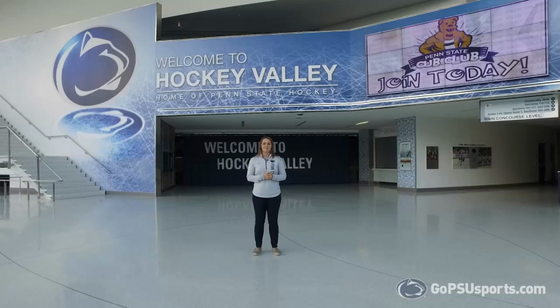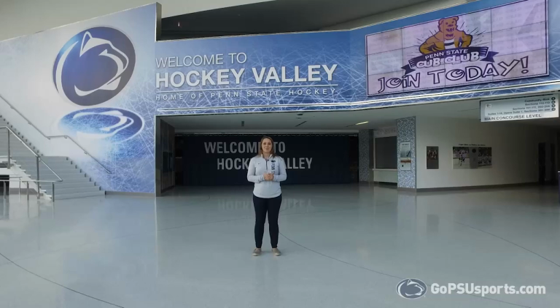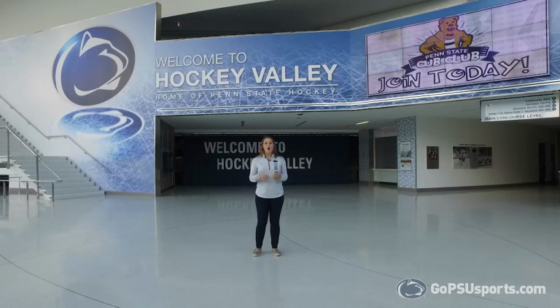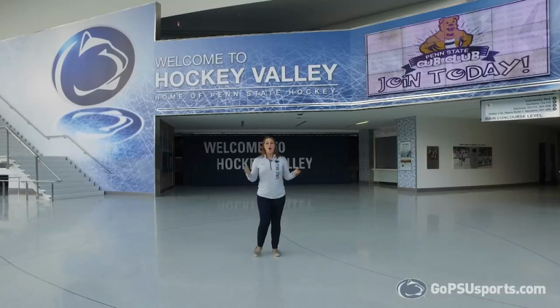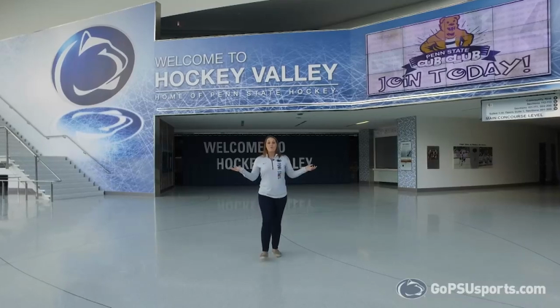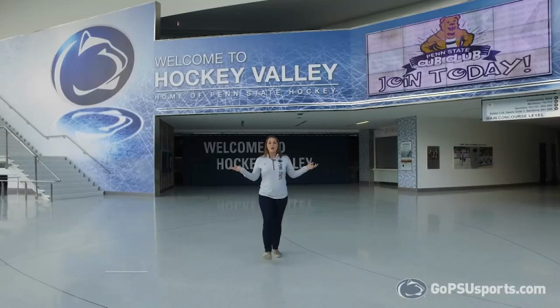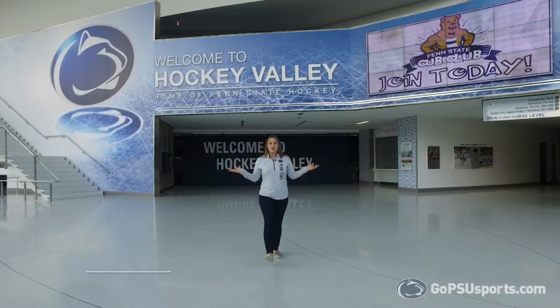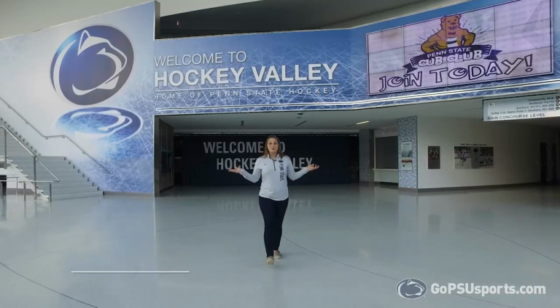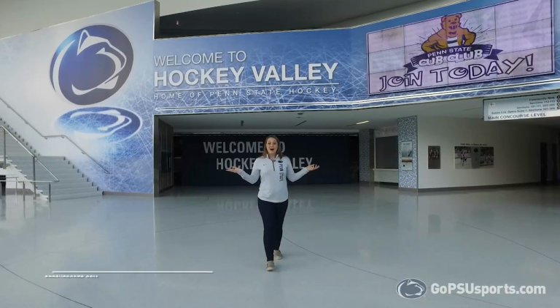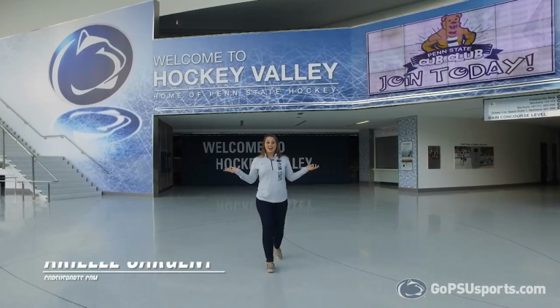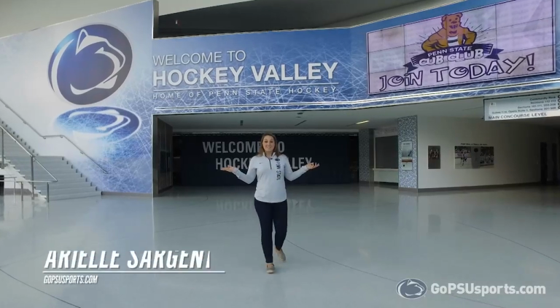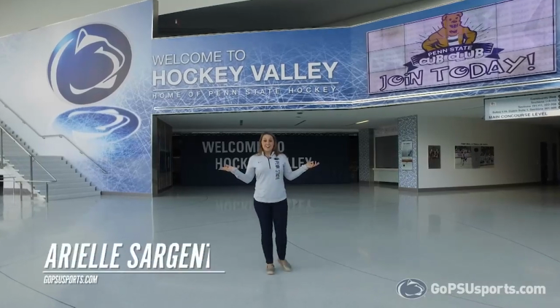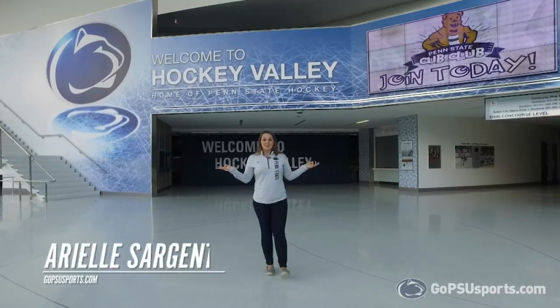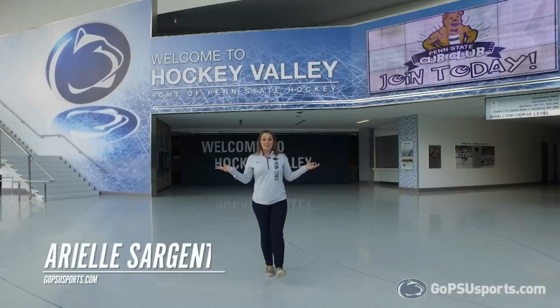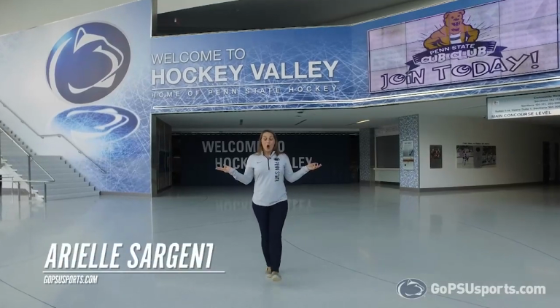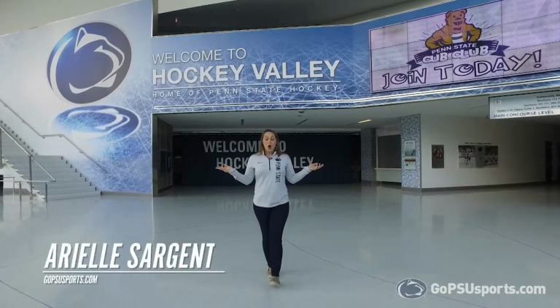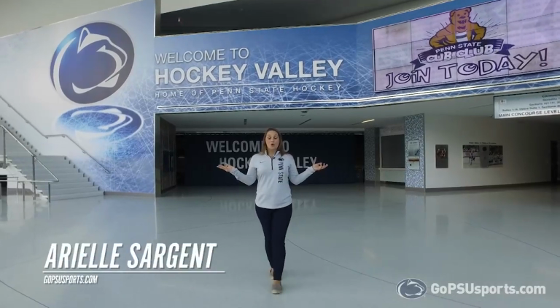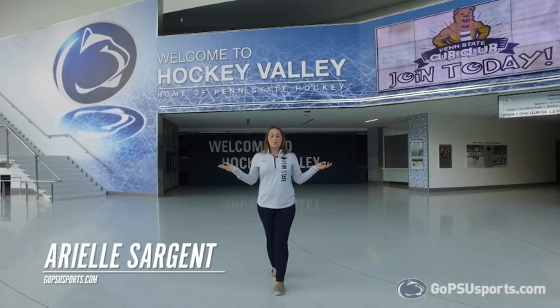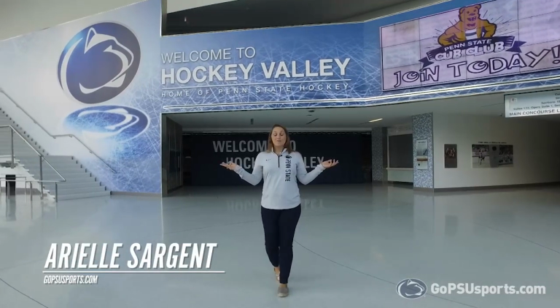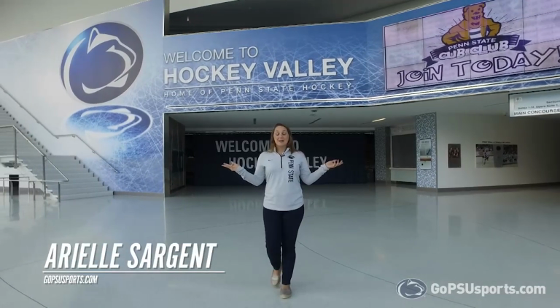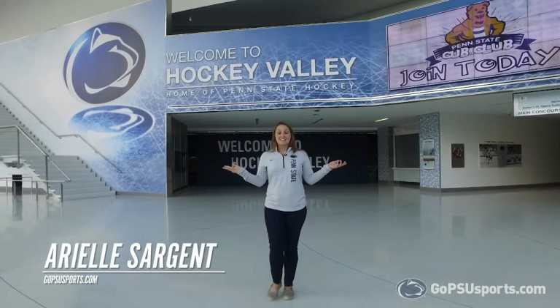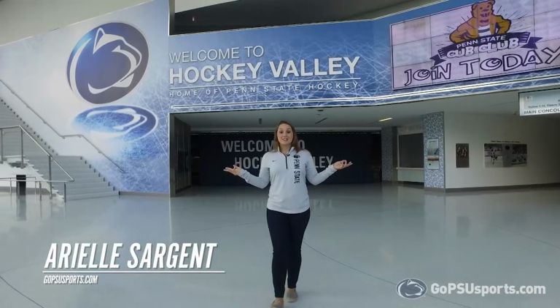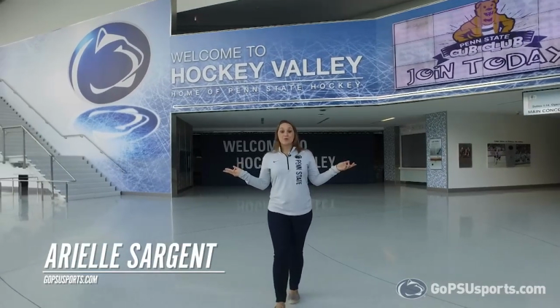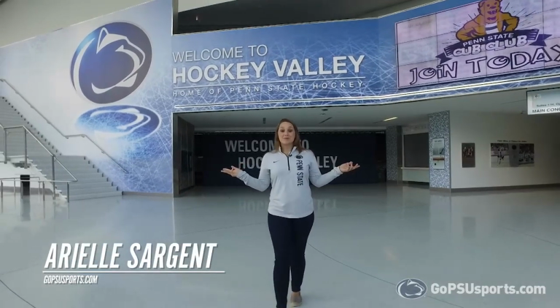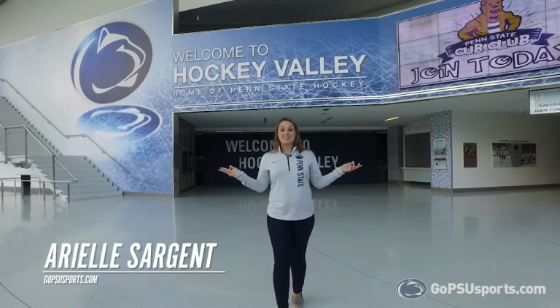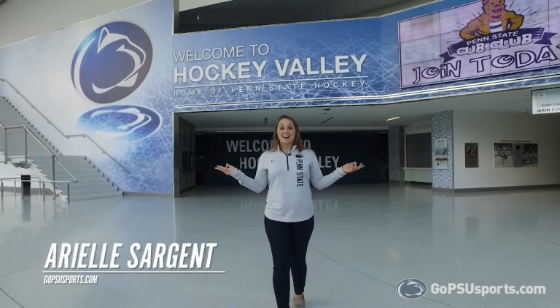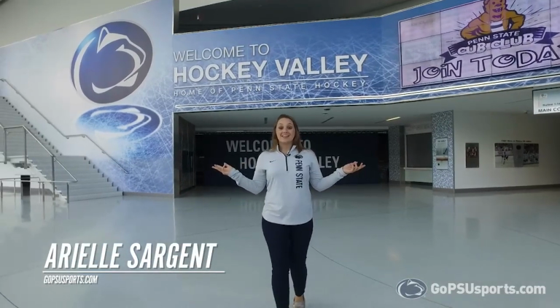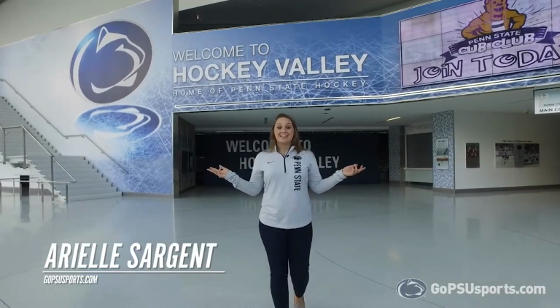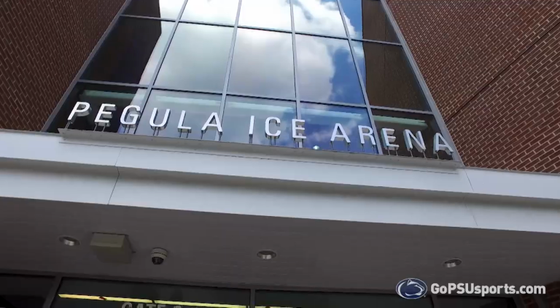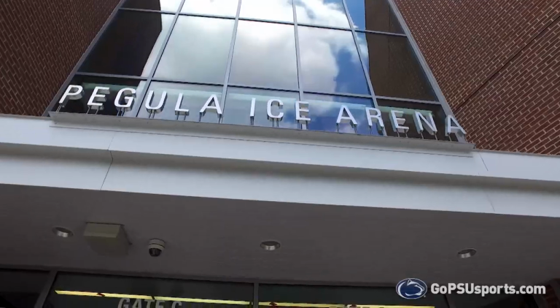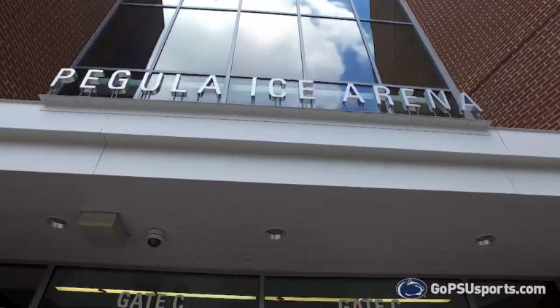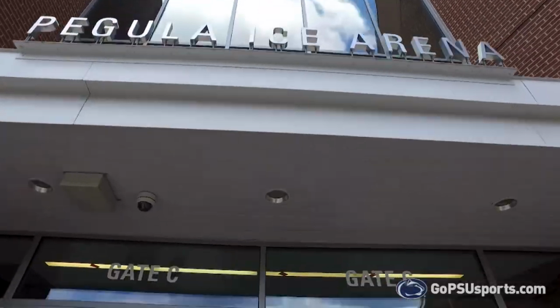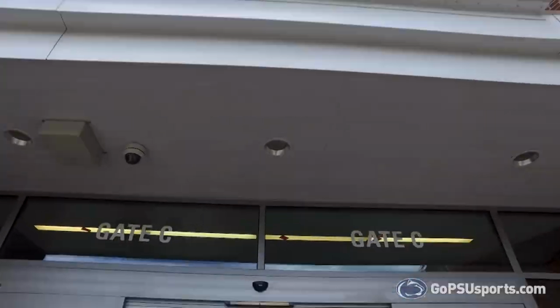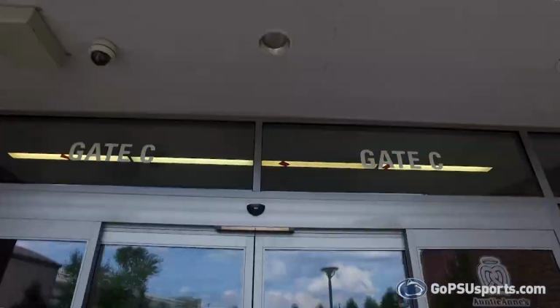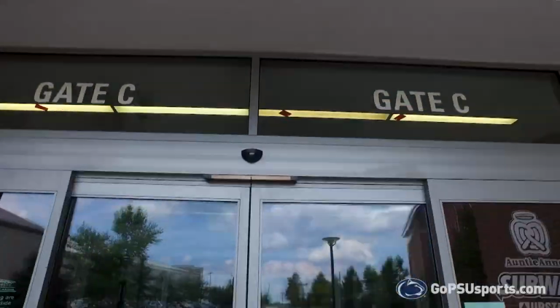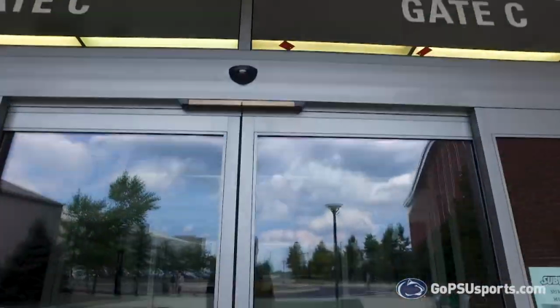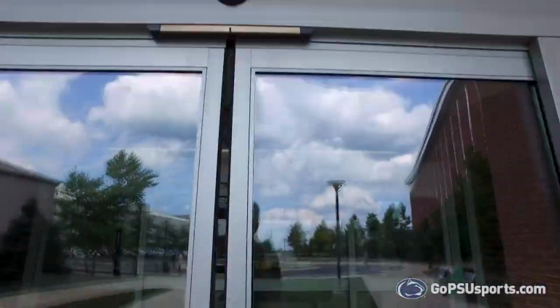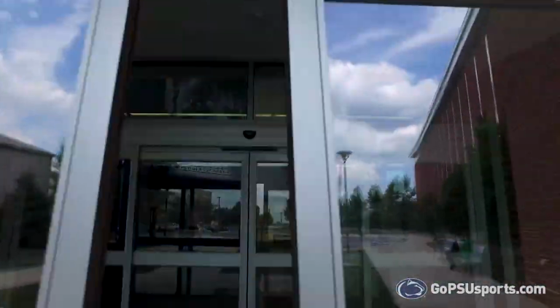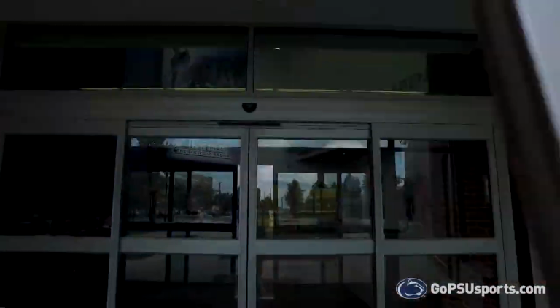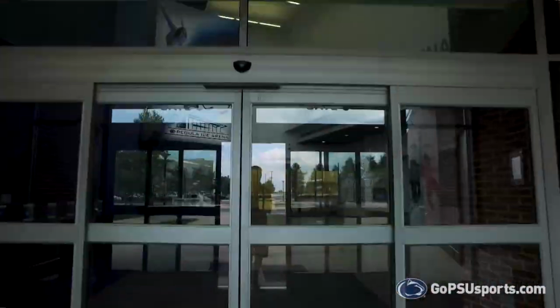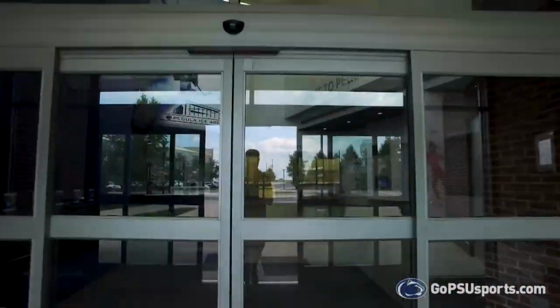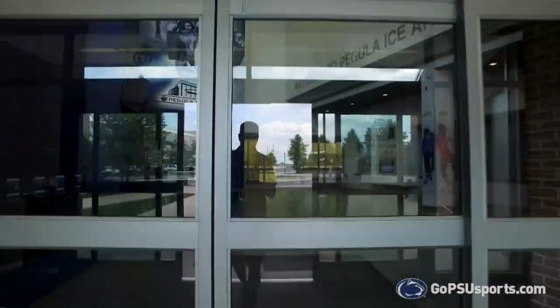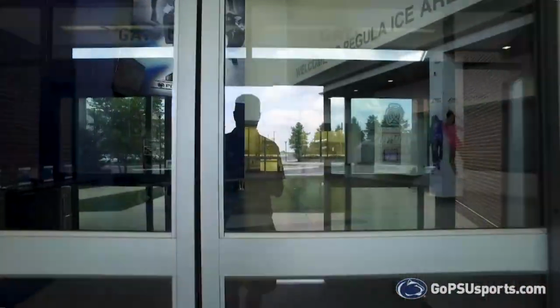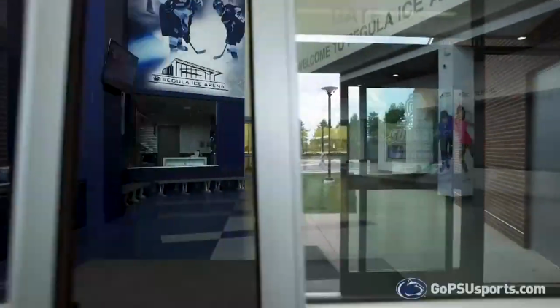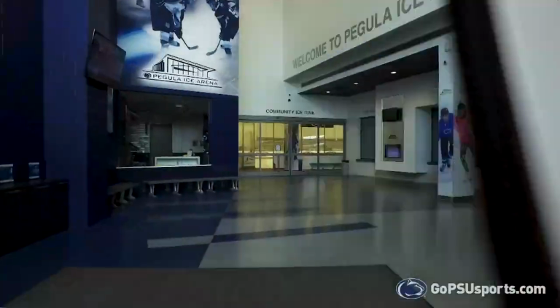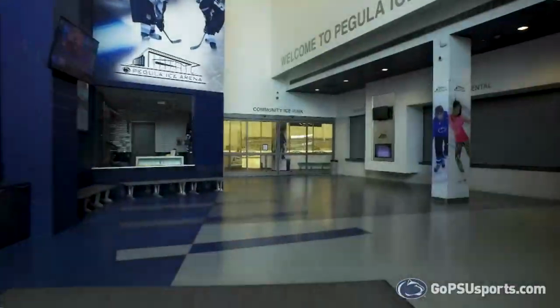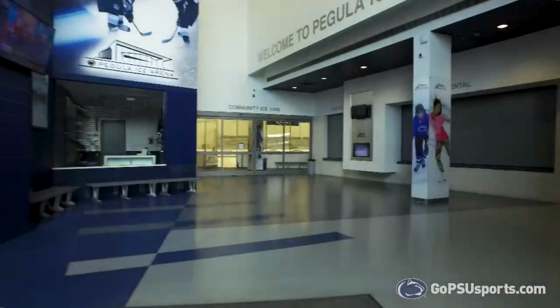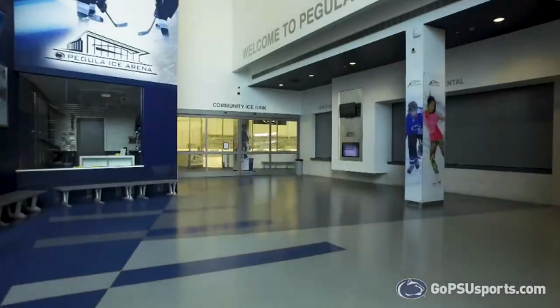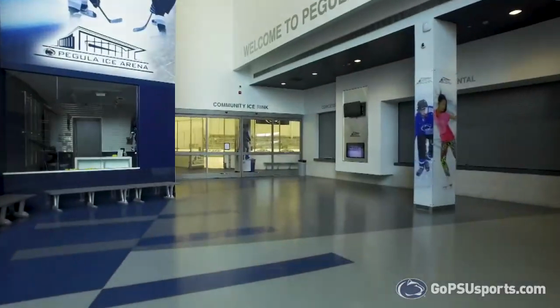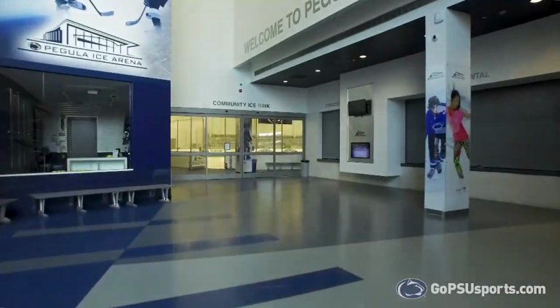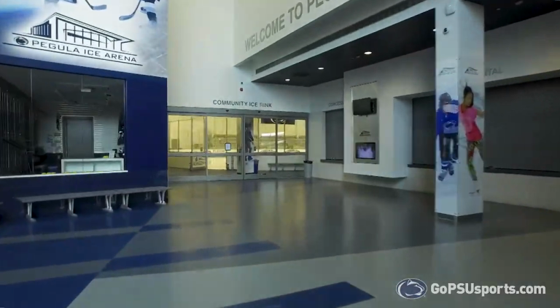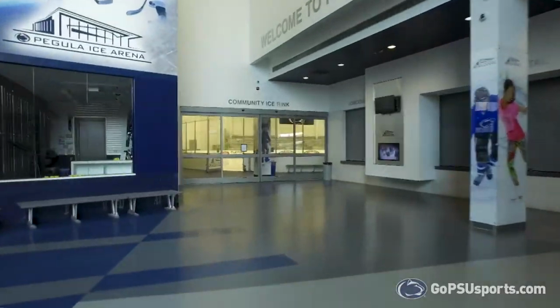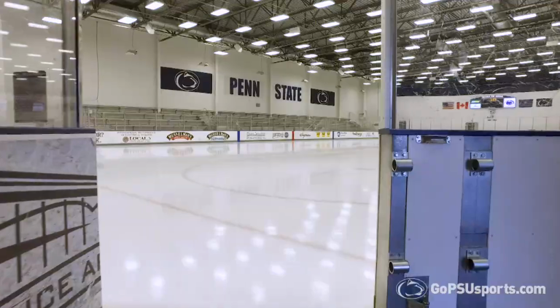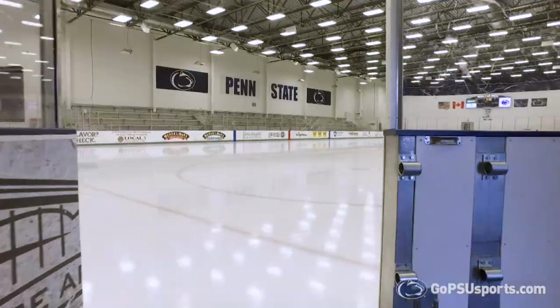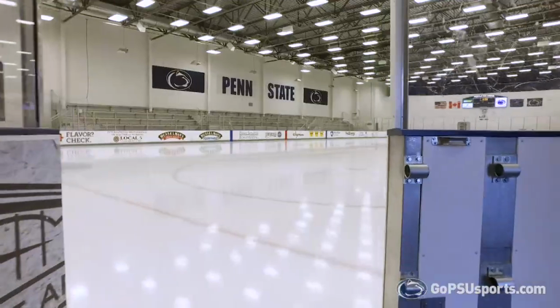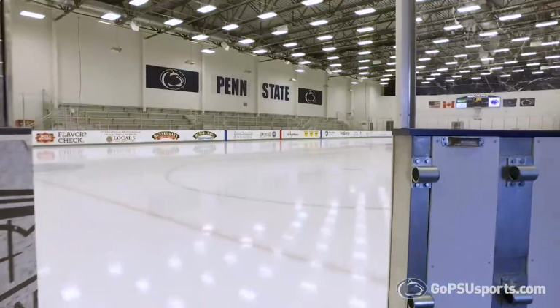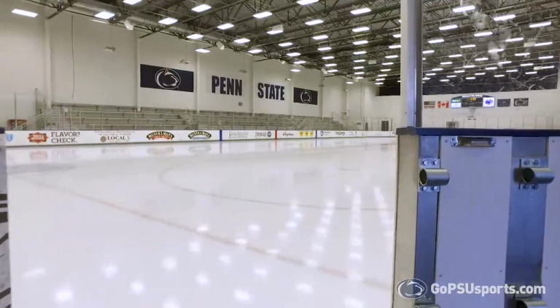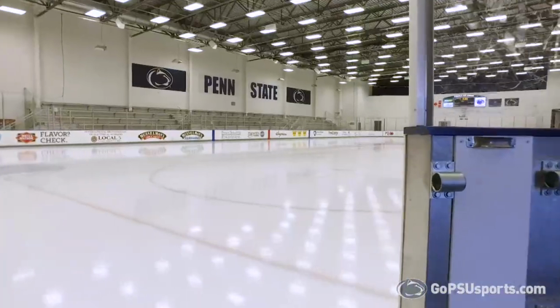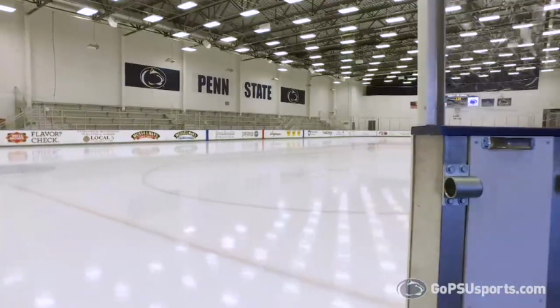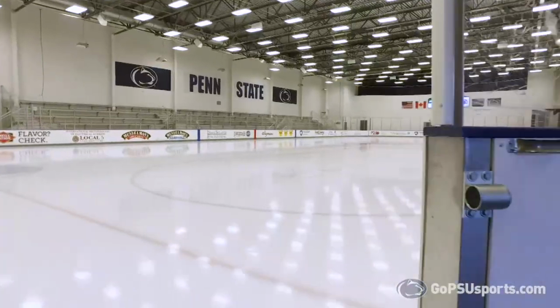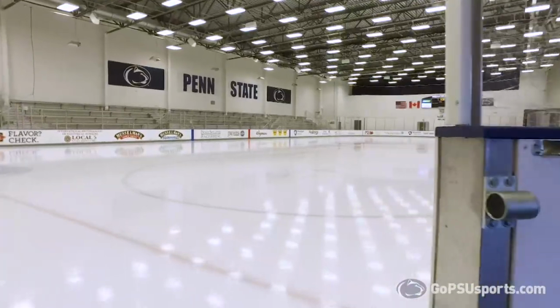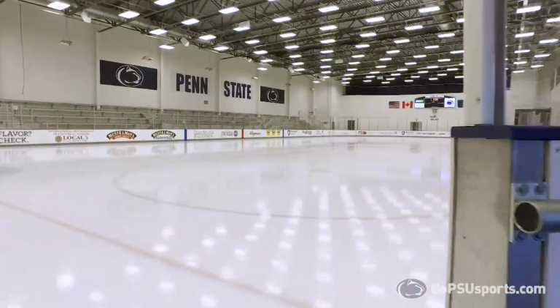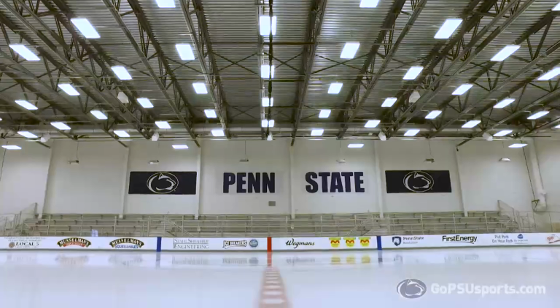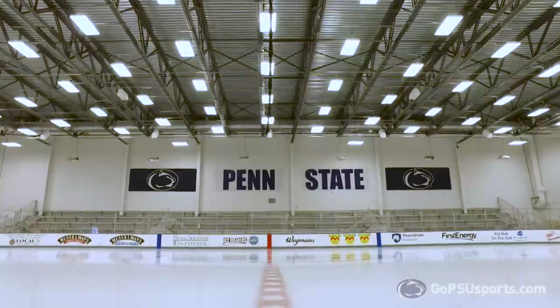Welcome to Hockey Valley, home of Penn State women's hockey. Today we're going to go on a tour of Pegula Ice Arena. Let's start downstairs and check out some of the team spaces.